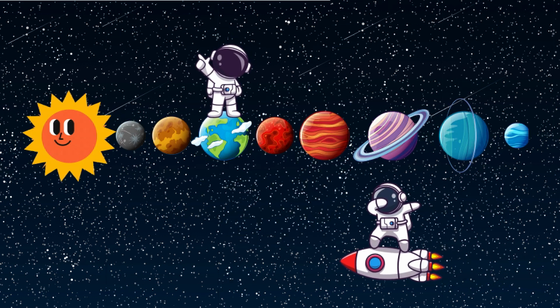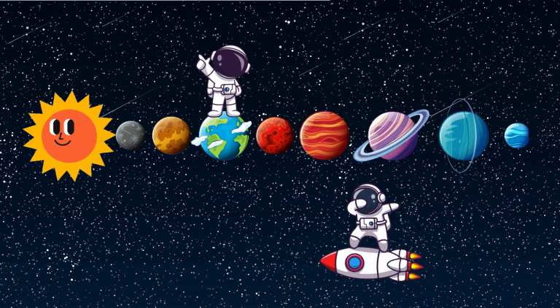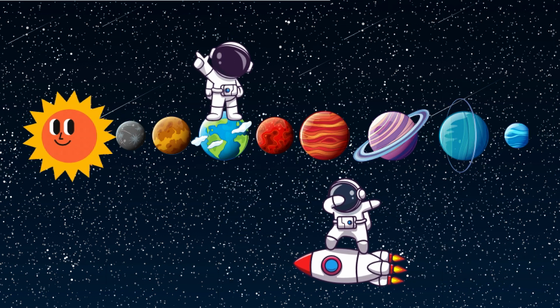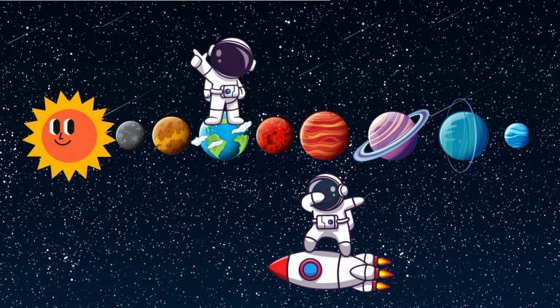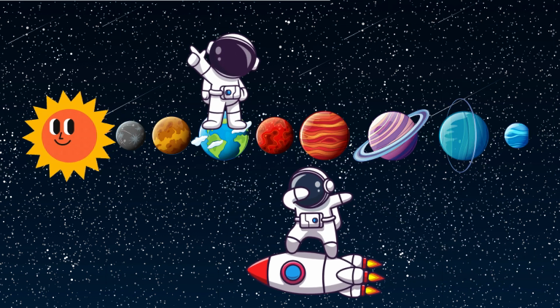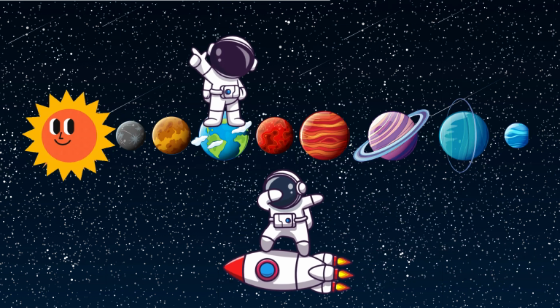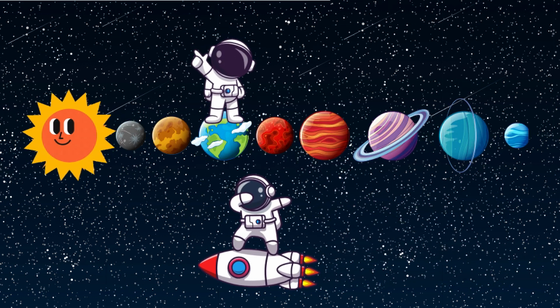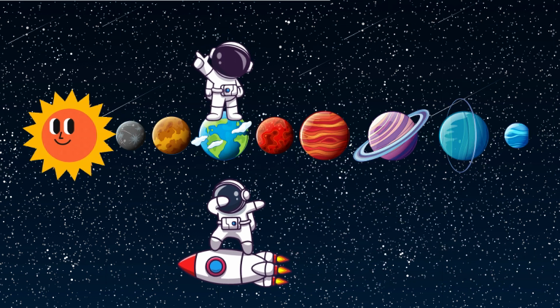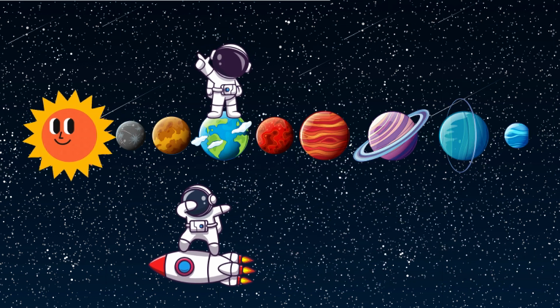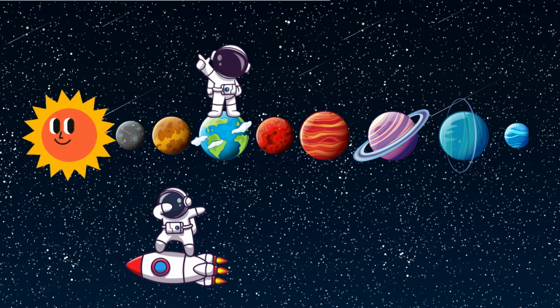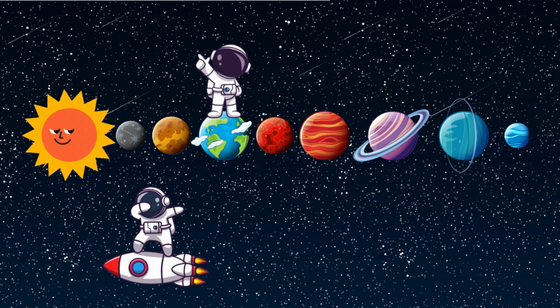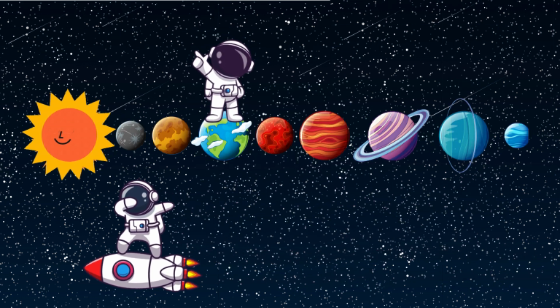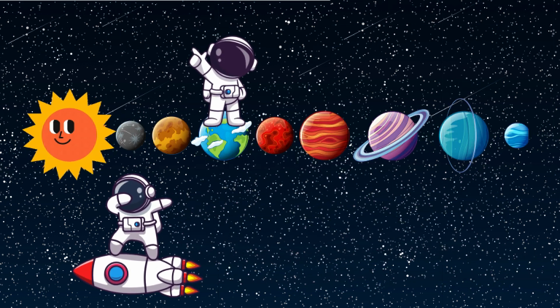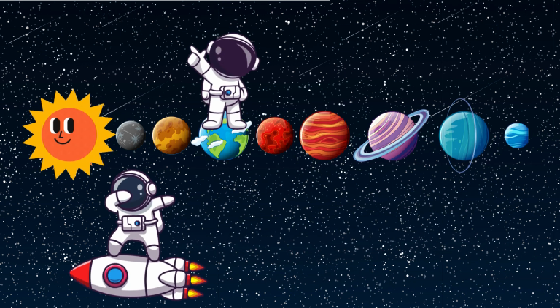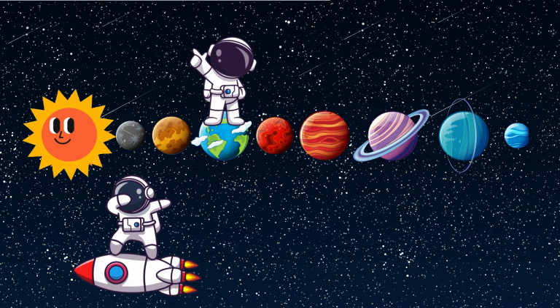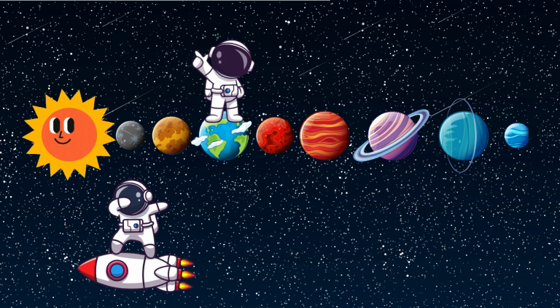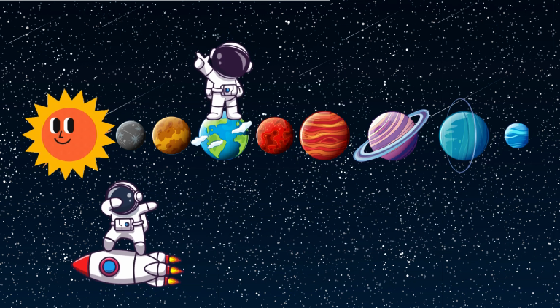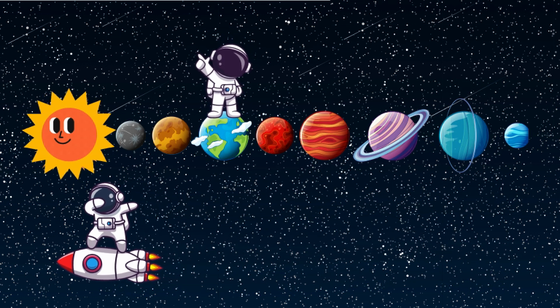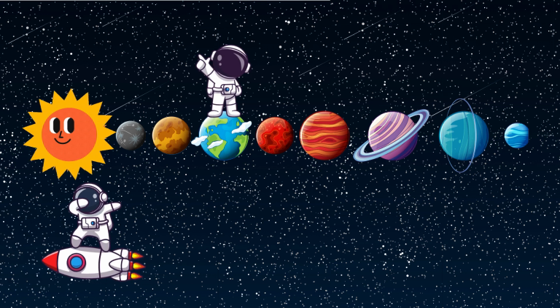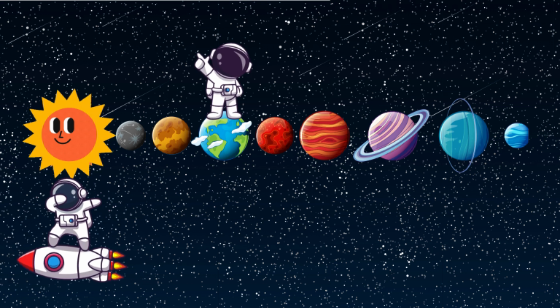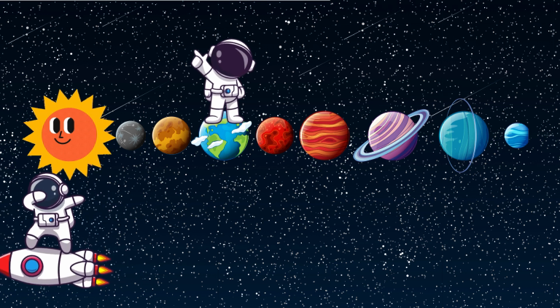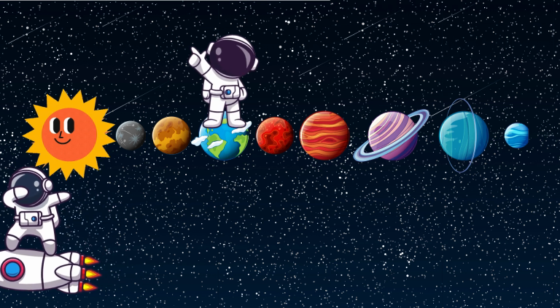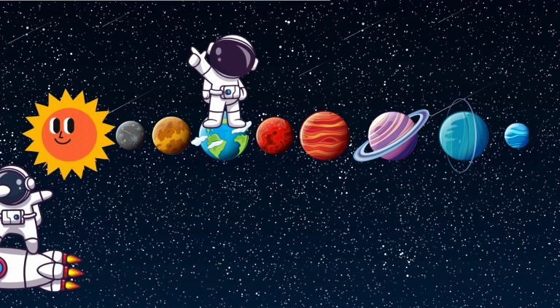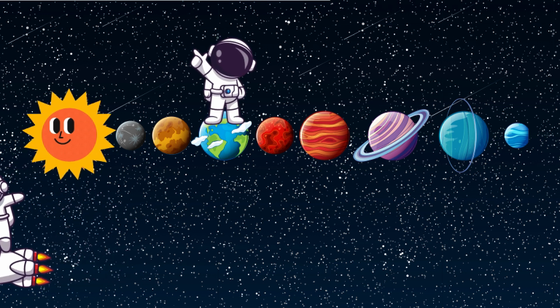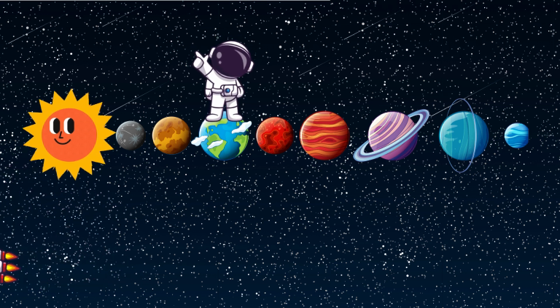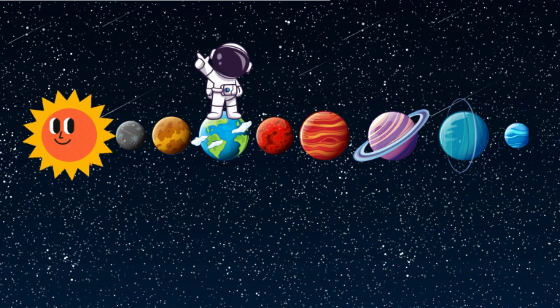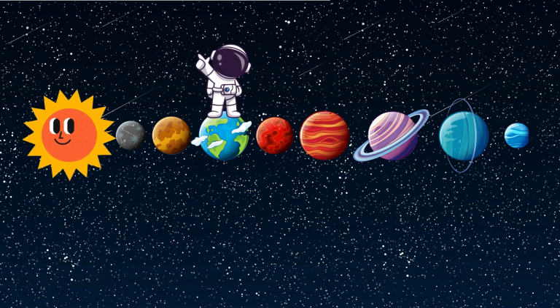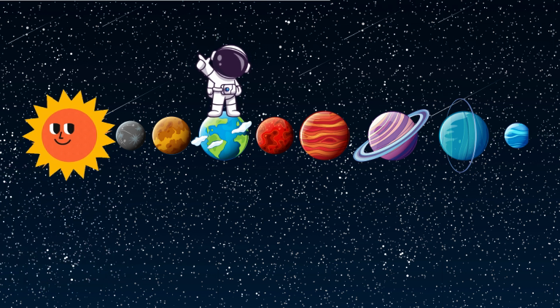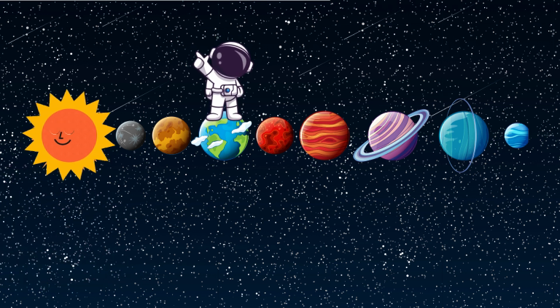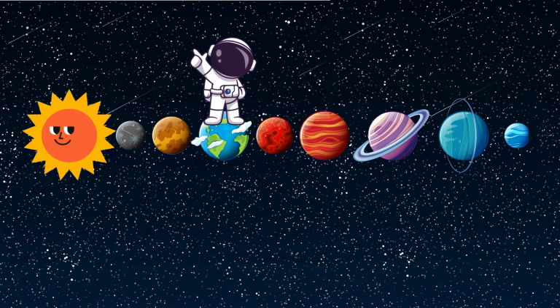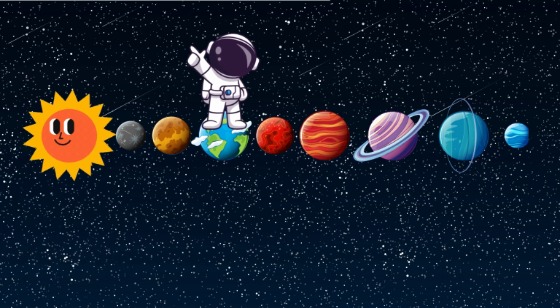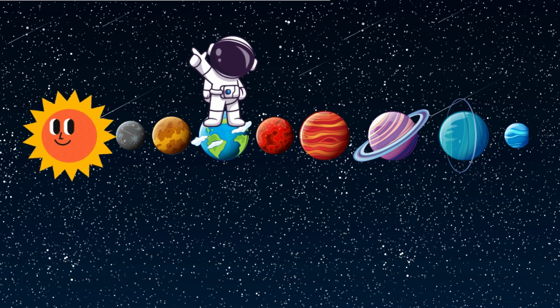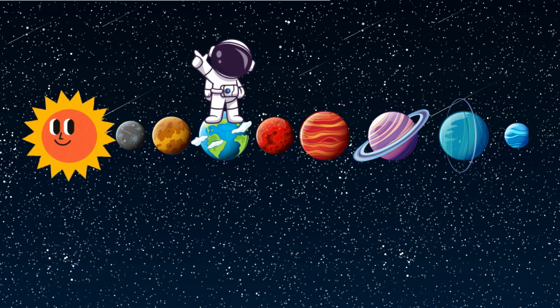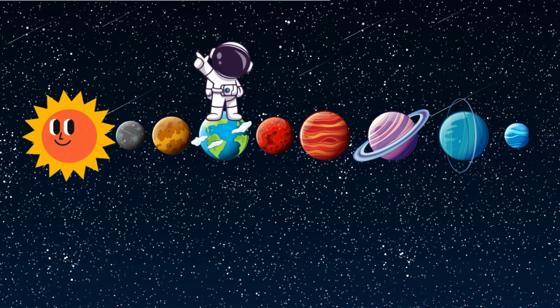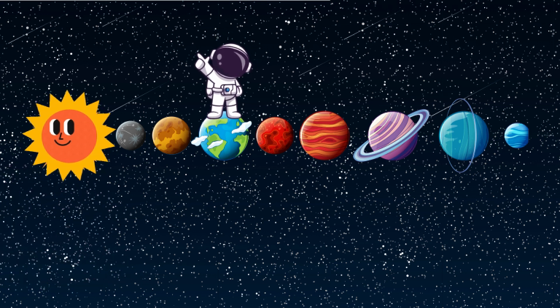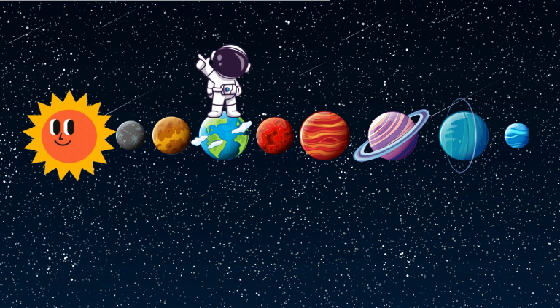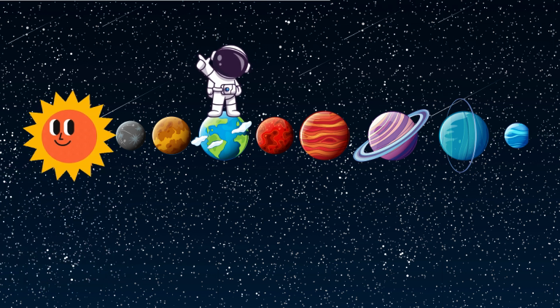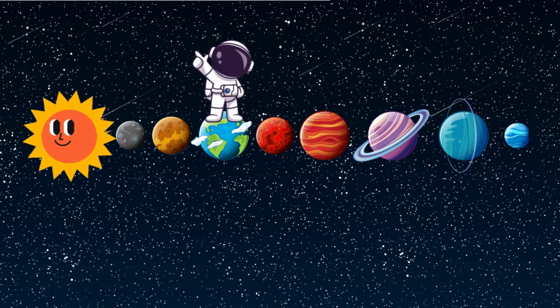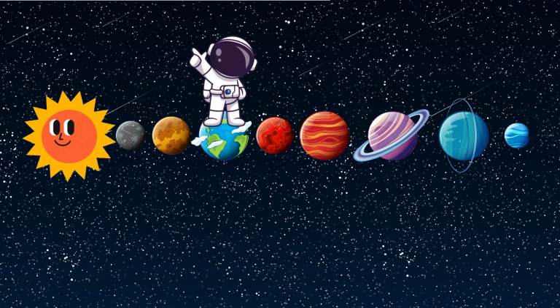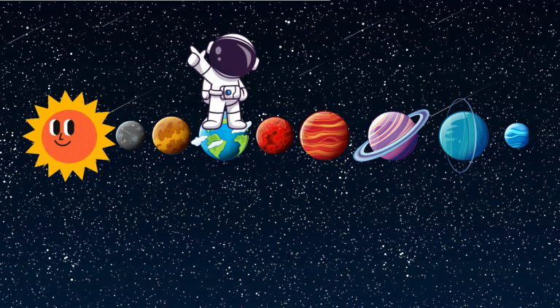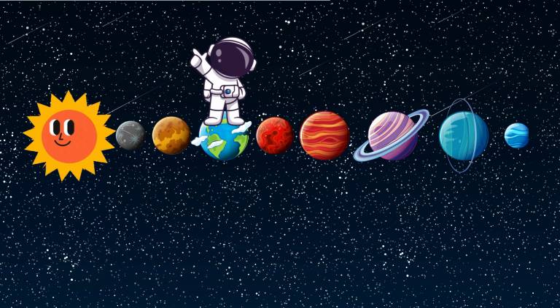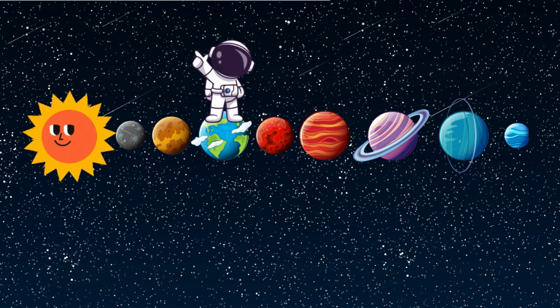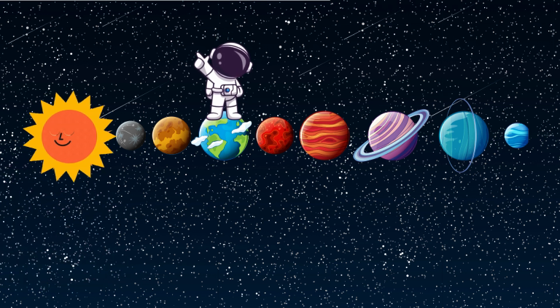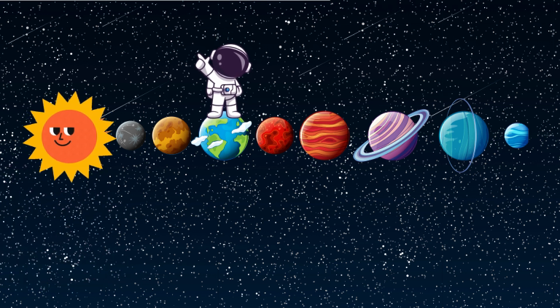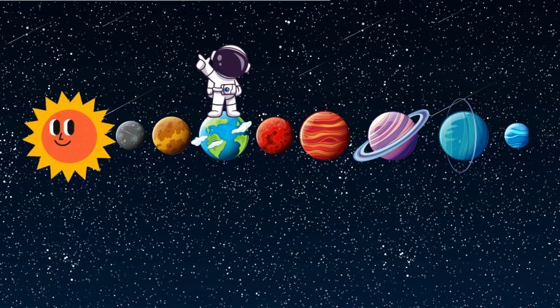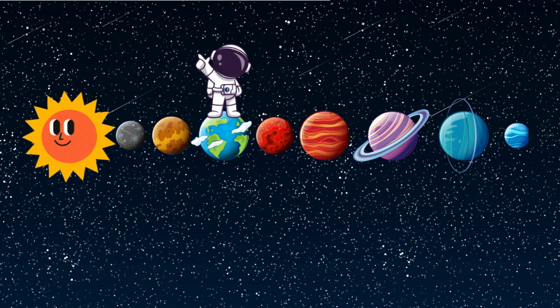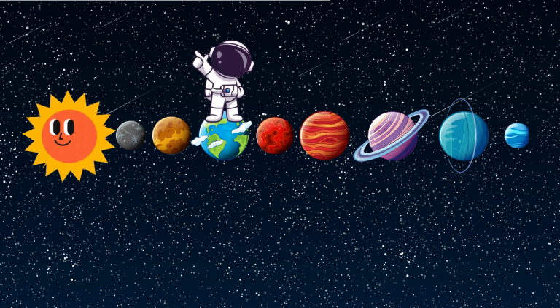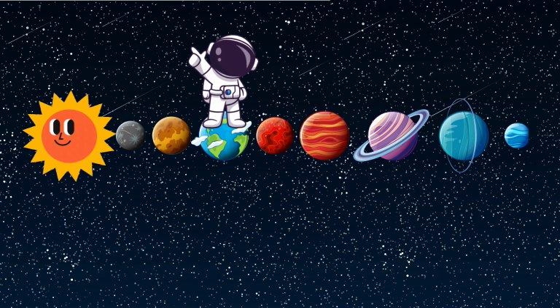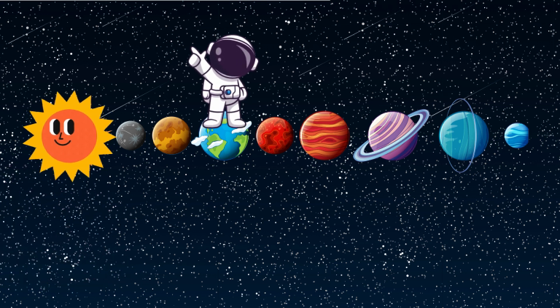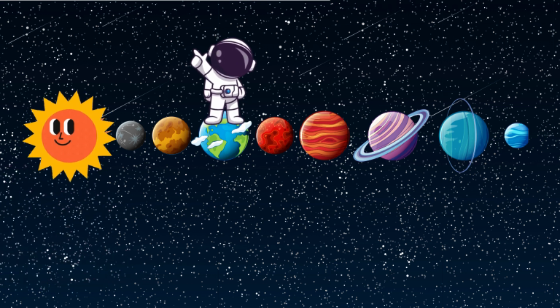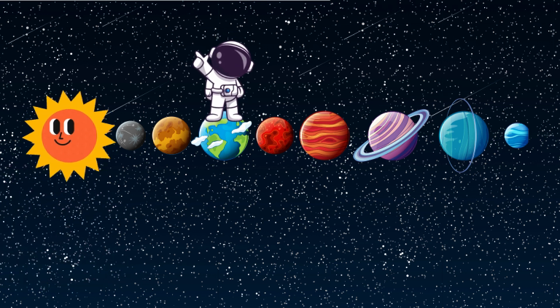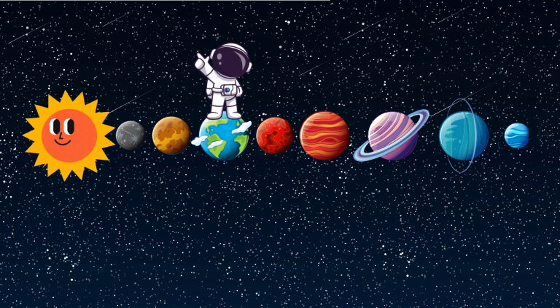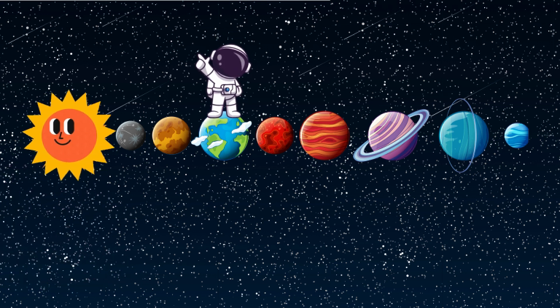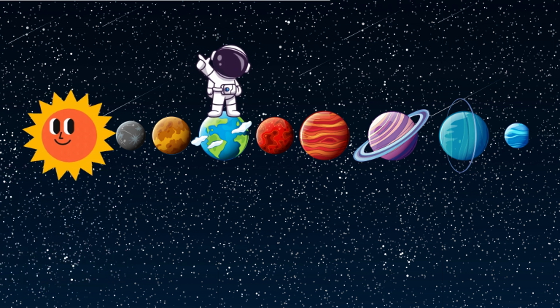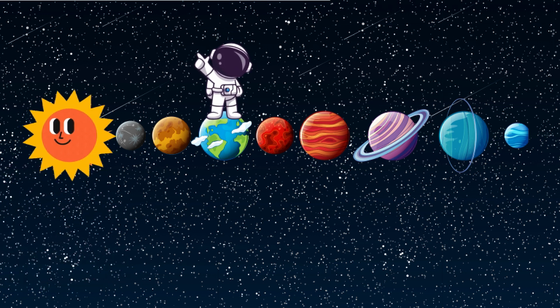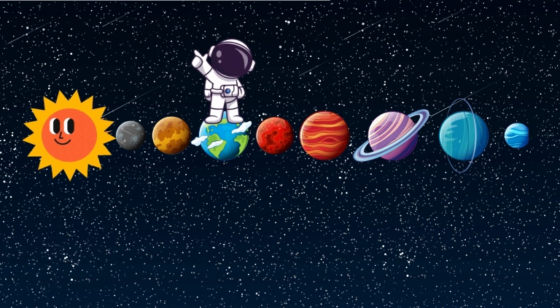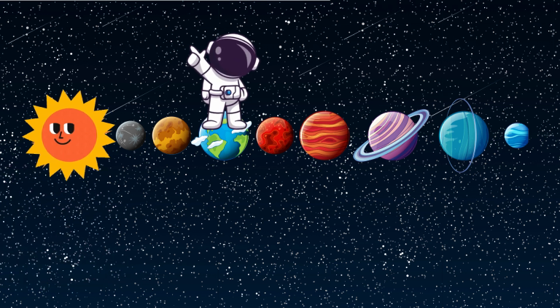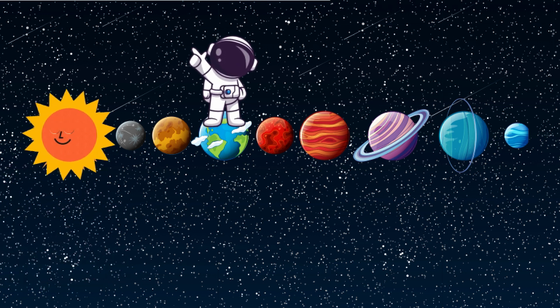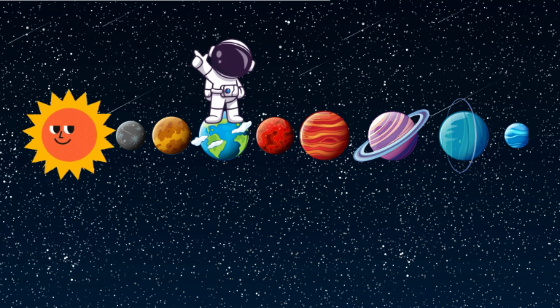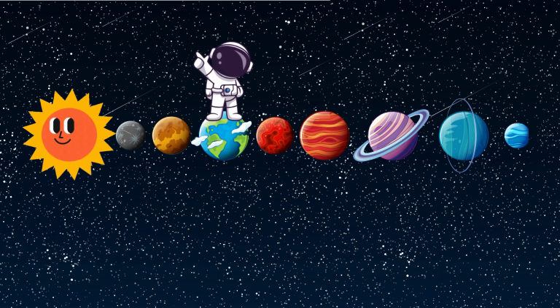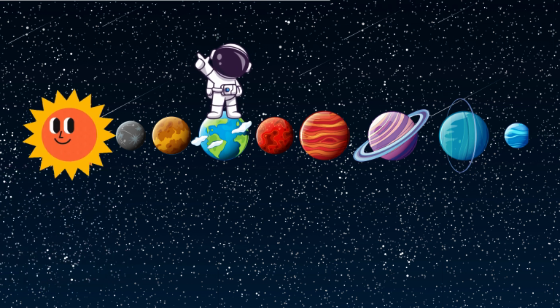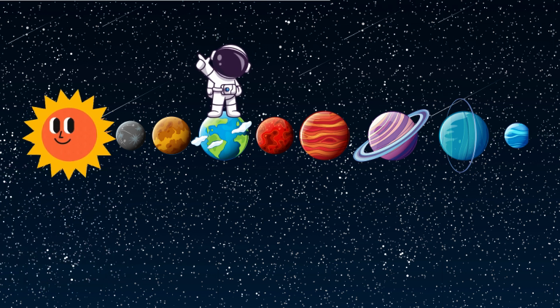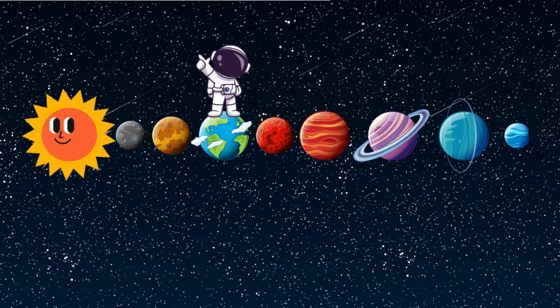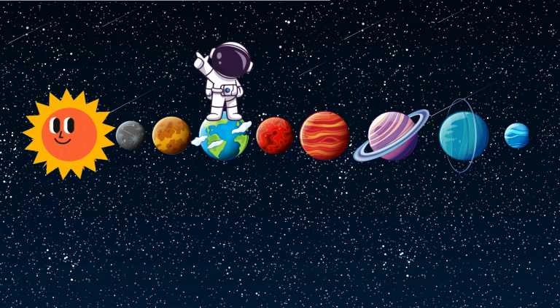Let's say the planets together one more time: Mercury, Venus, Earth, Mars, Jupiter, Saturn, Uranus, and Neptune.